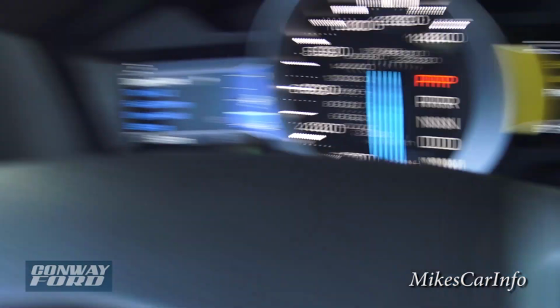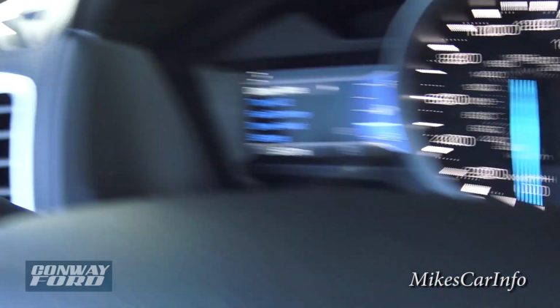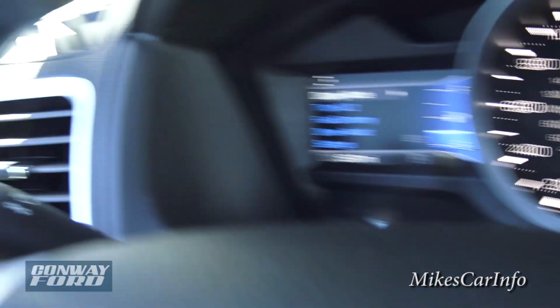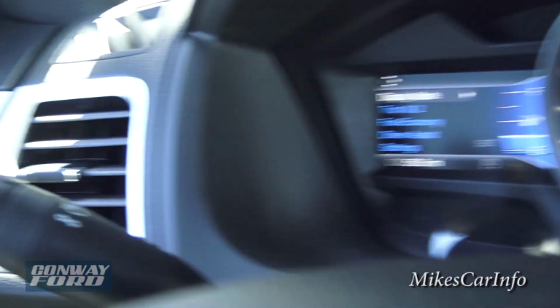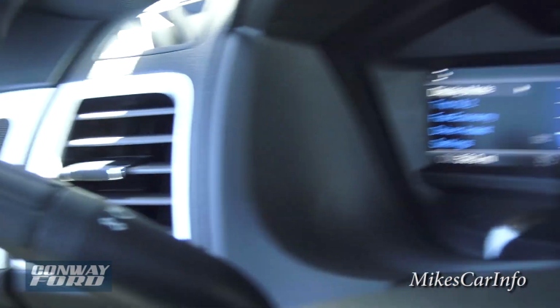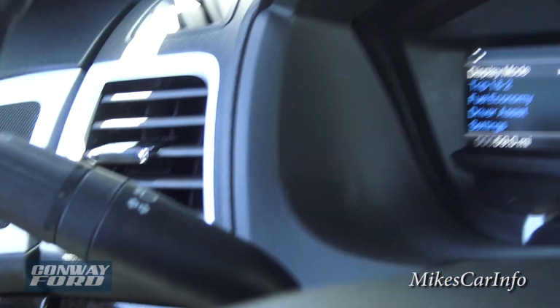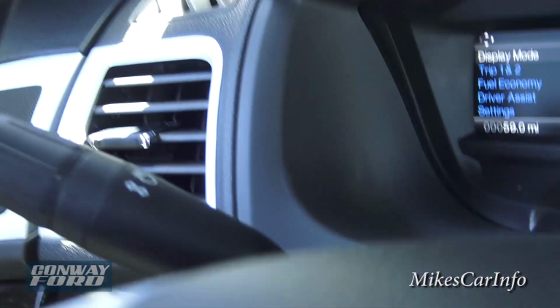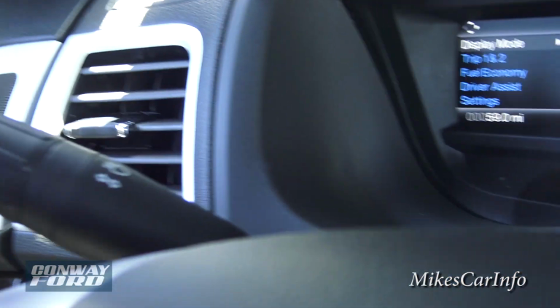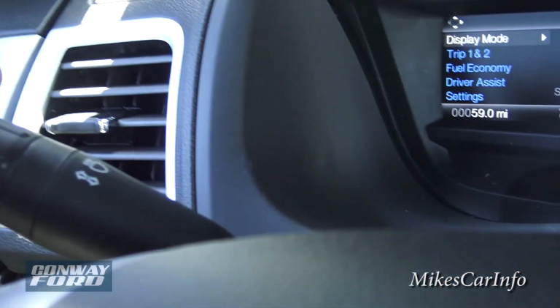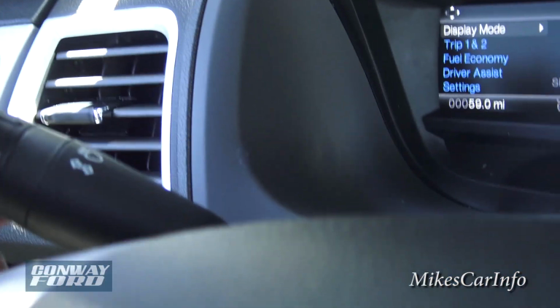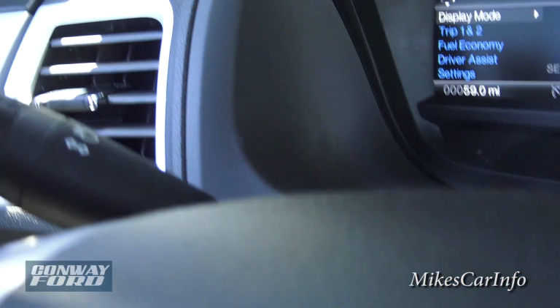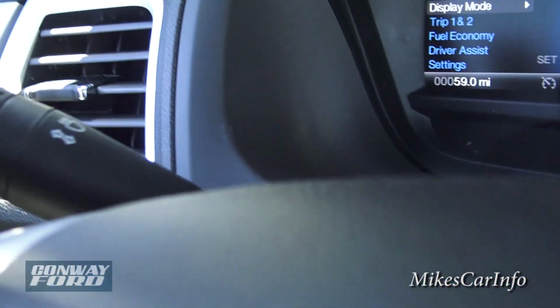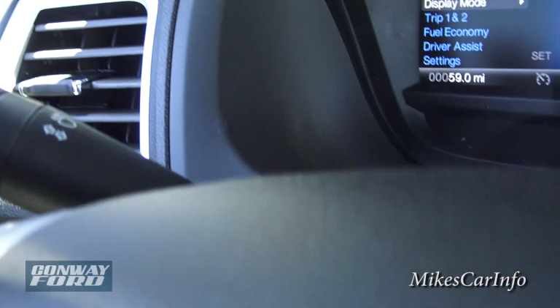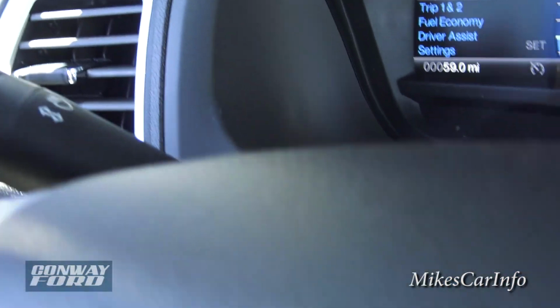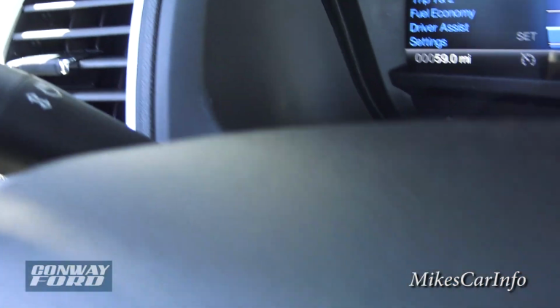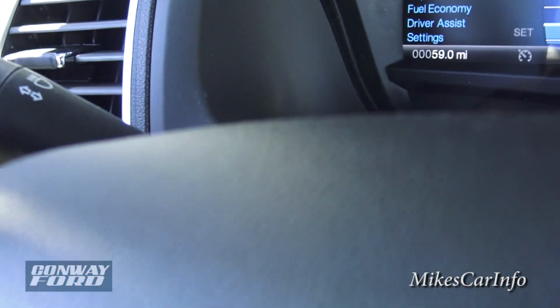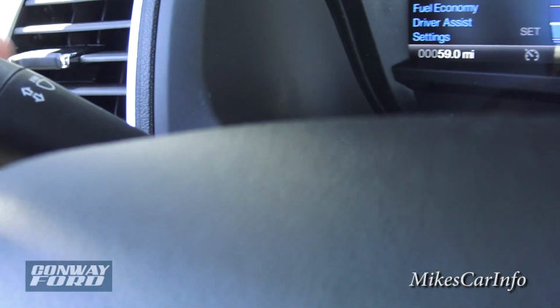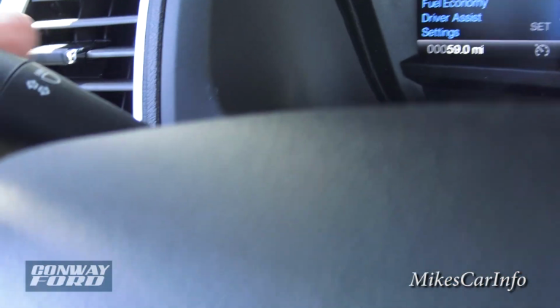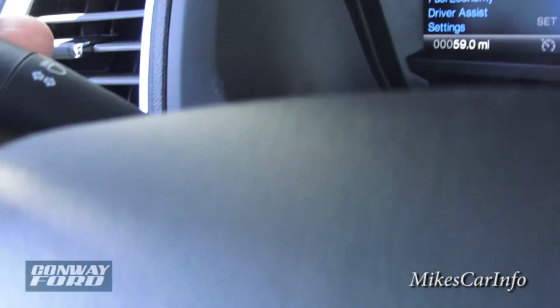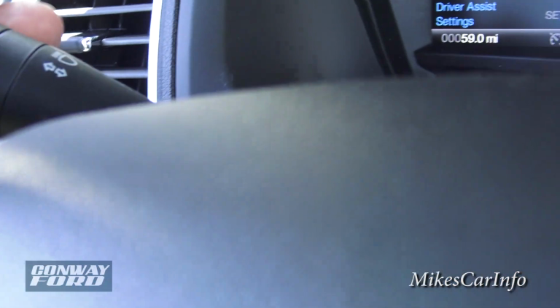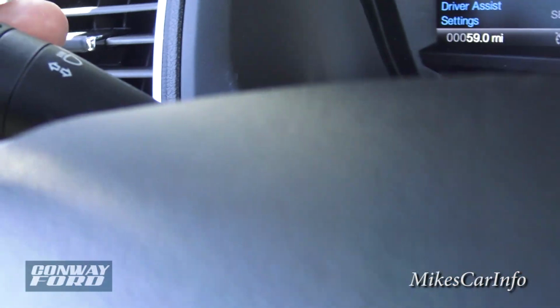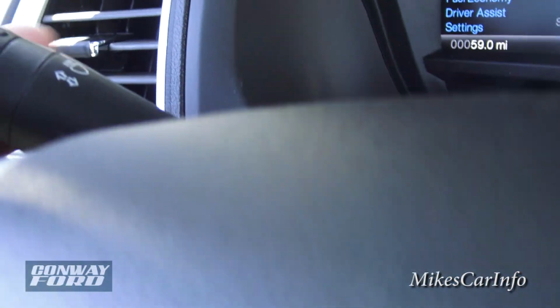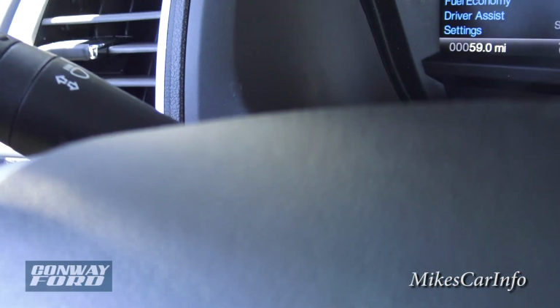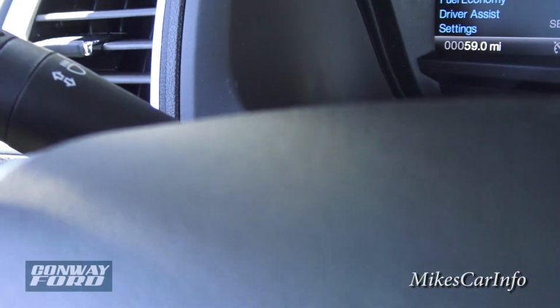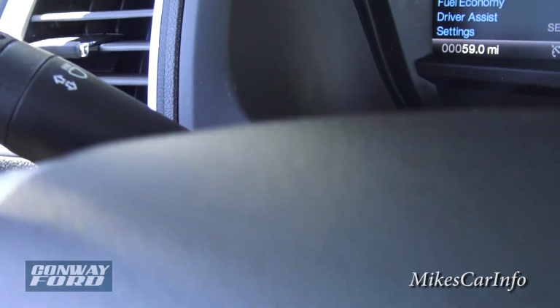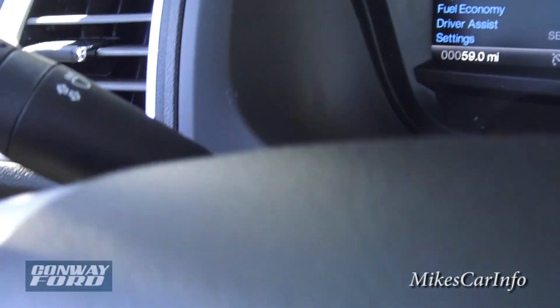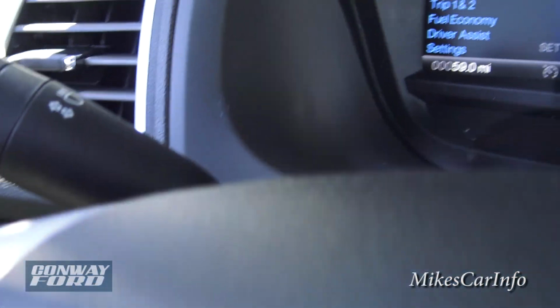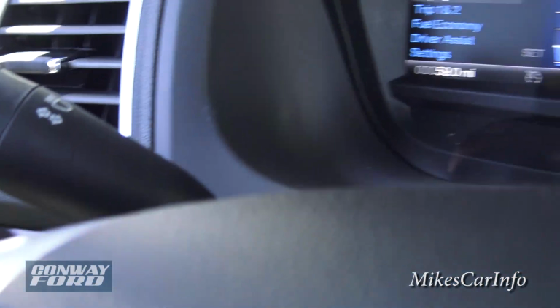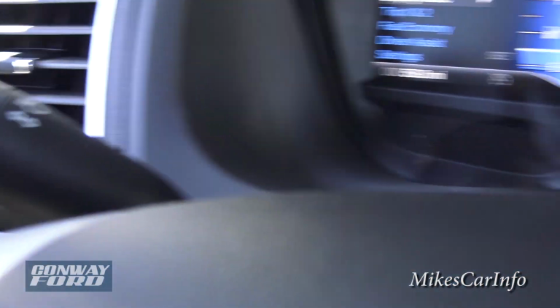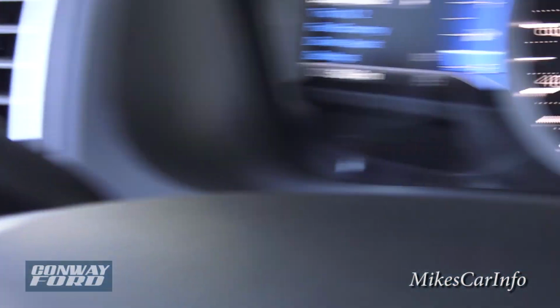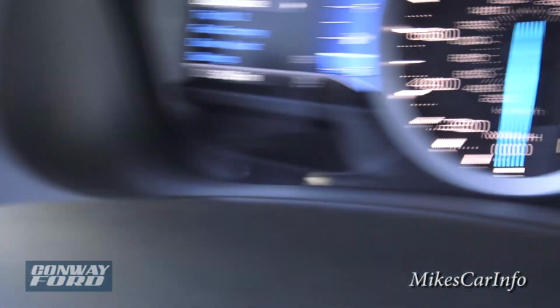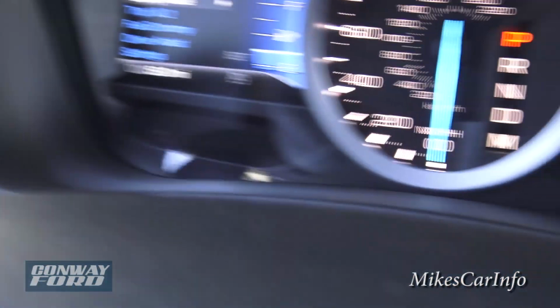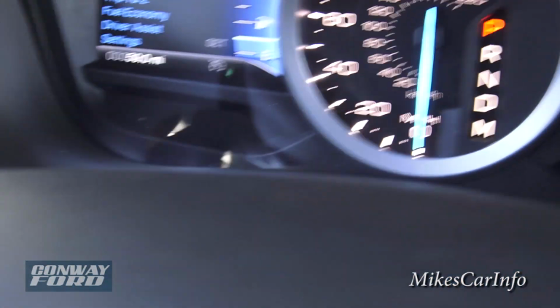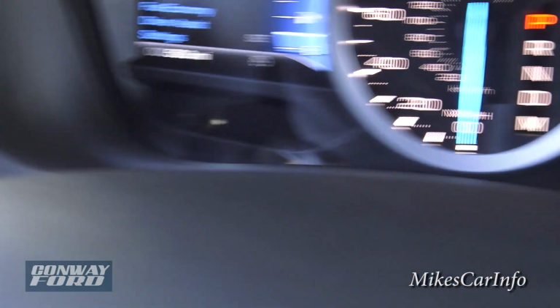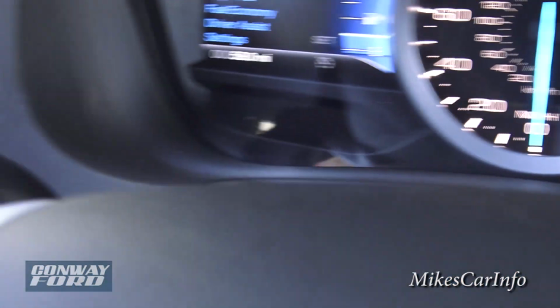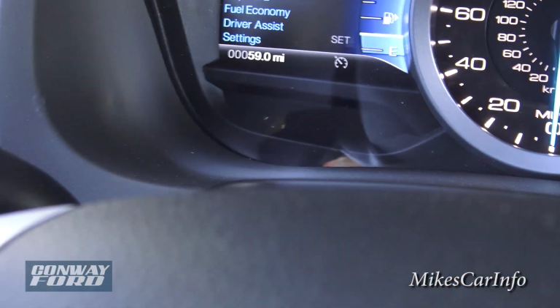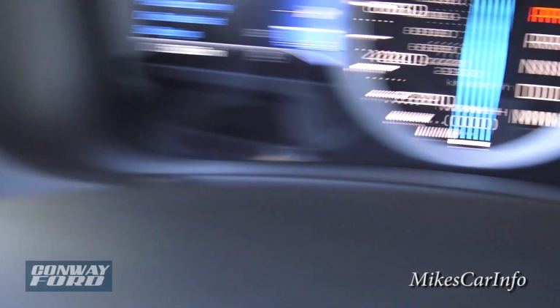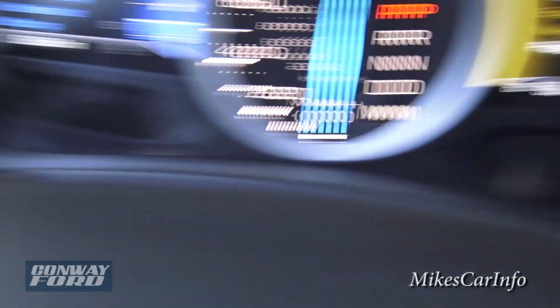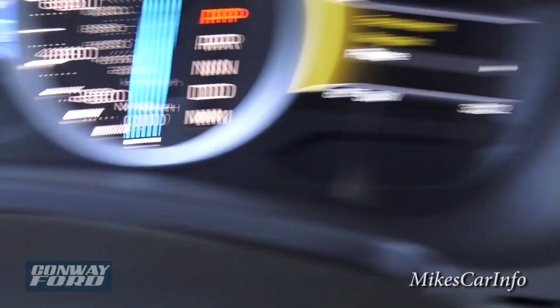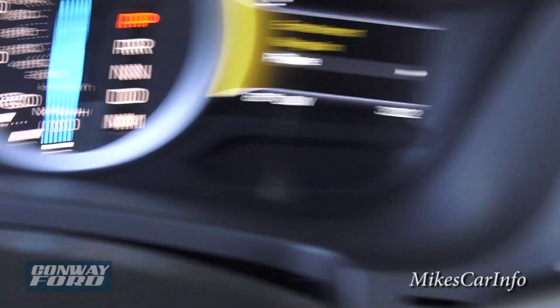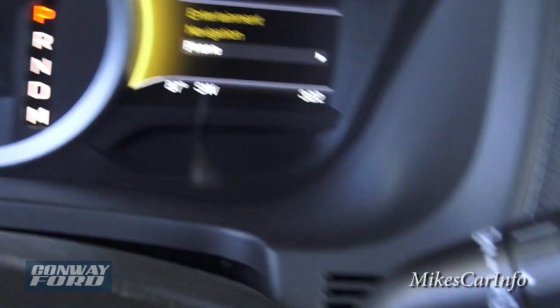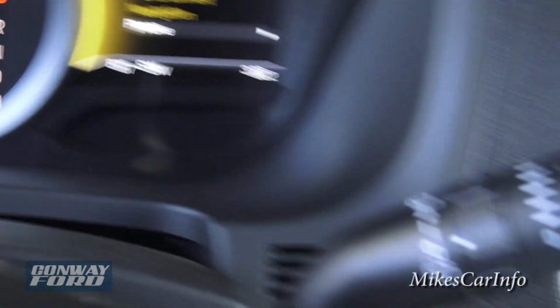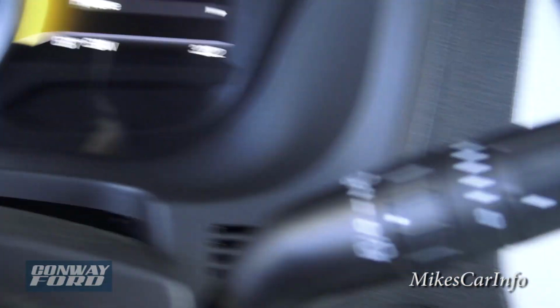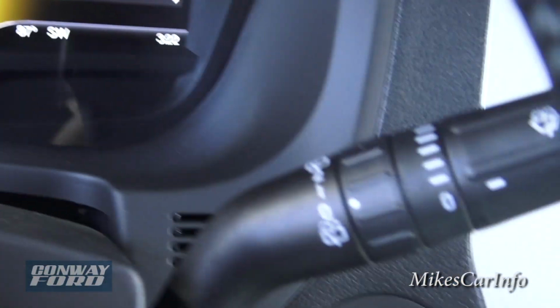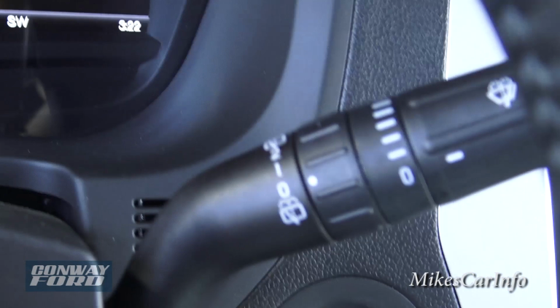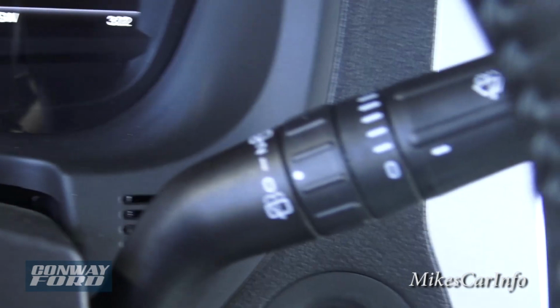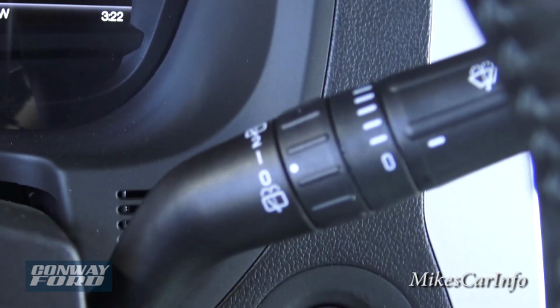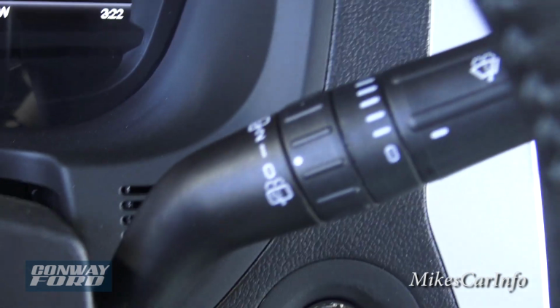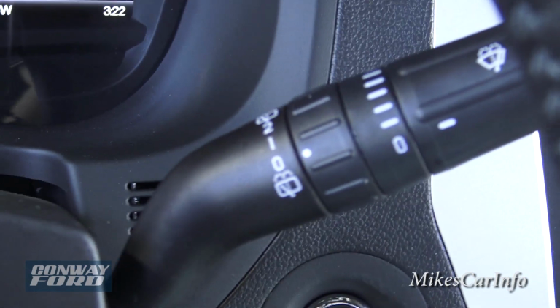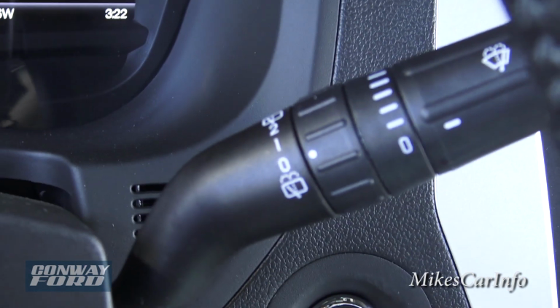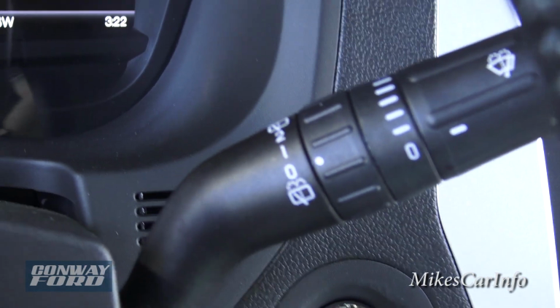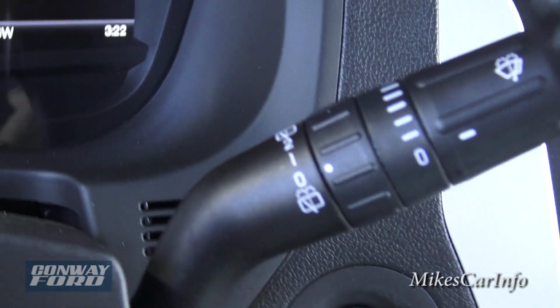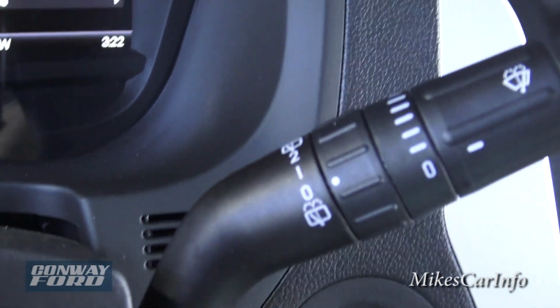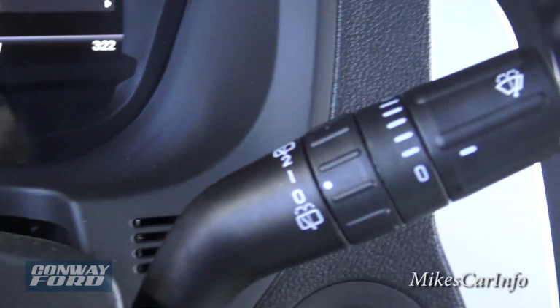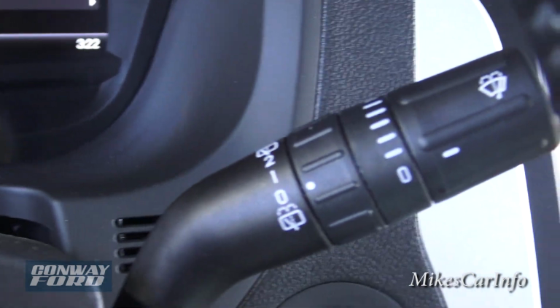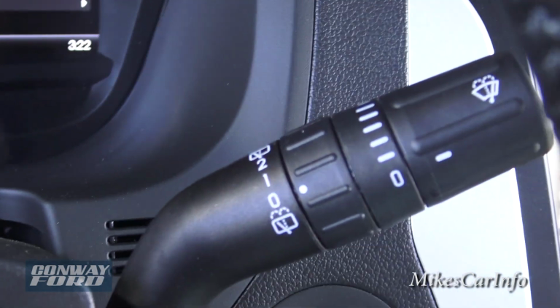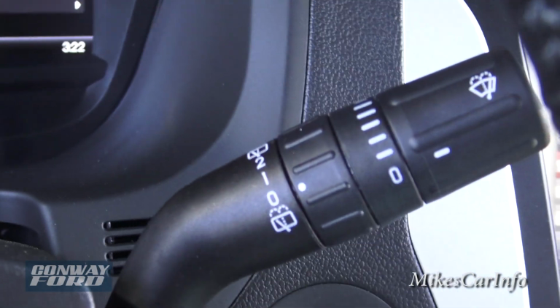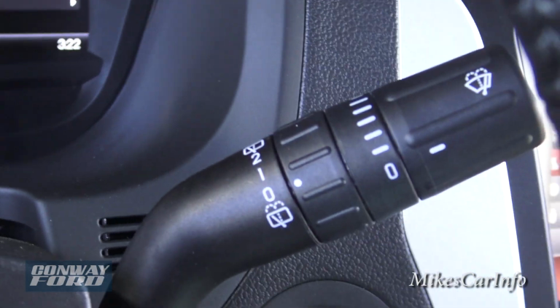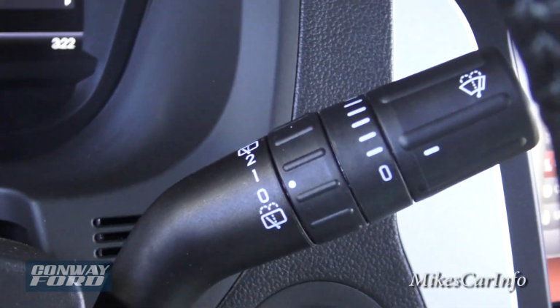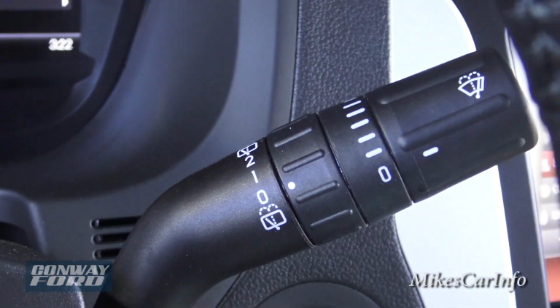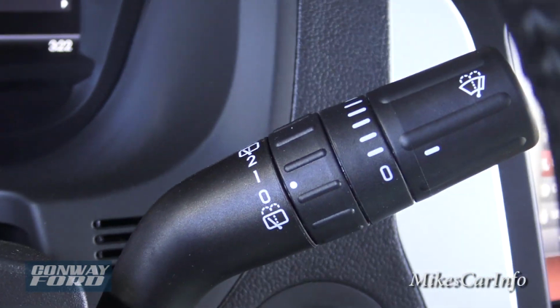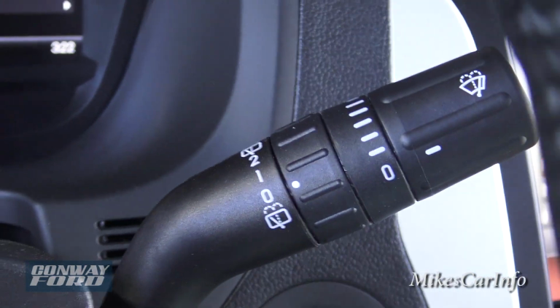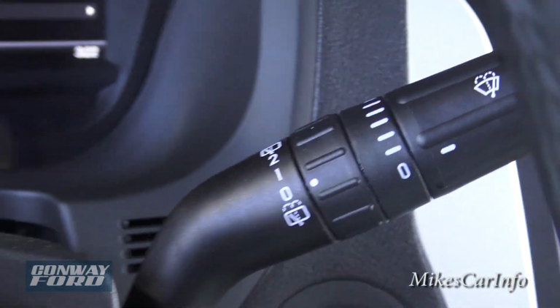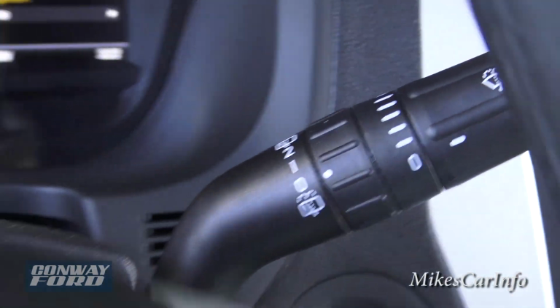Over here is your turn signal and dimmer switch, and on the other side are your windshield wiper controls for both front and rear.